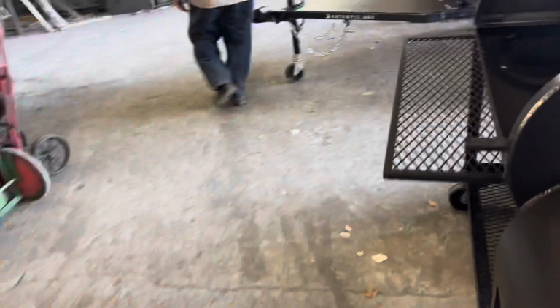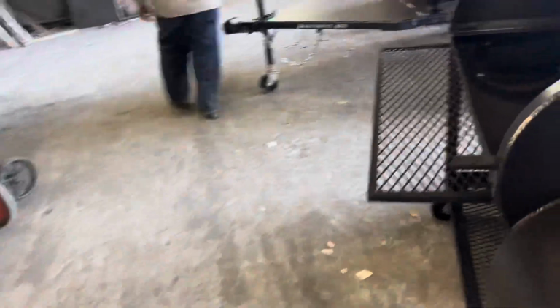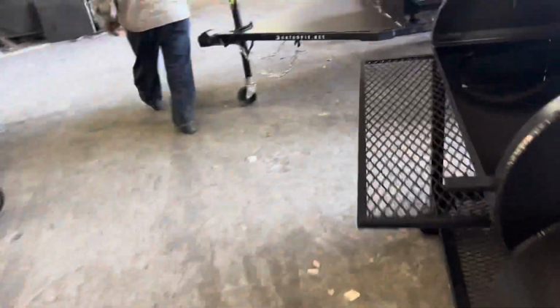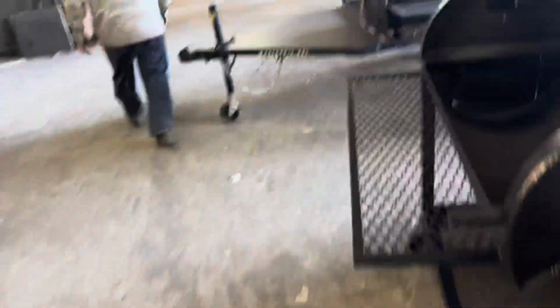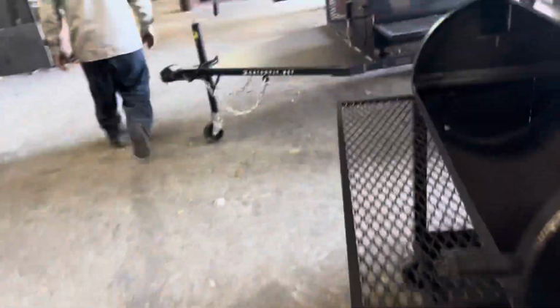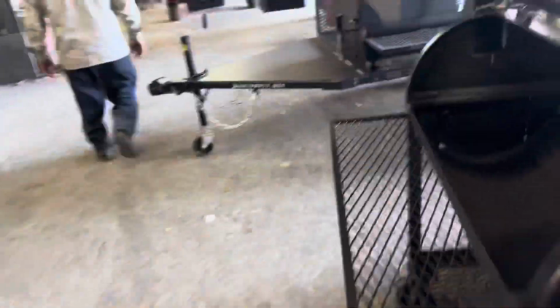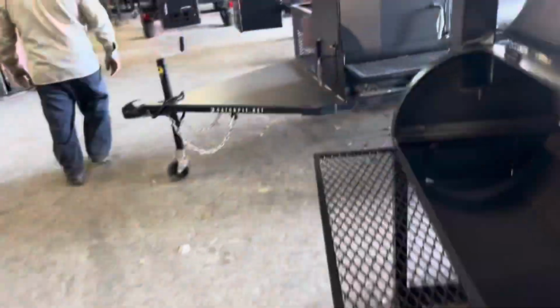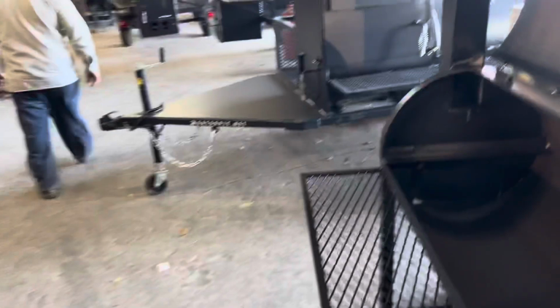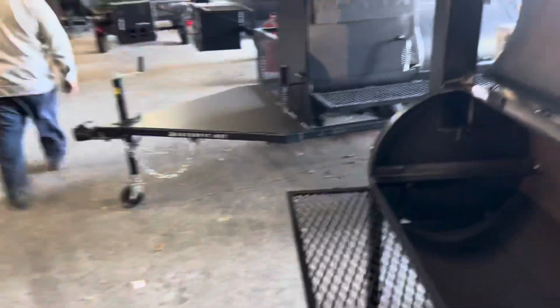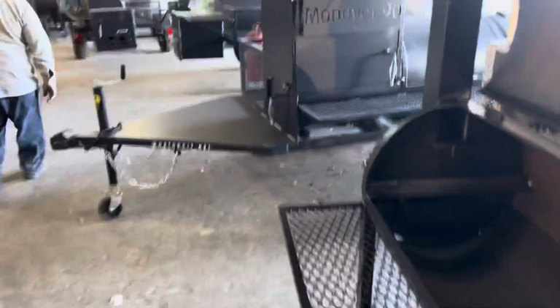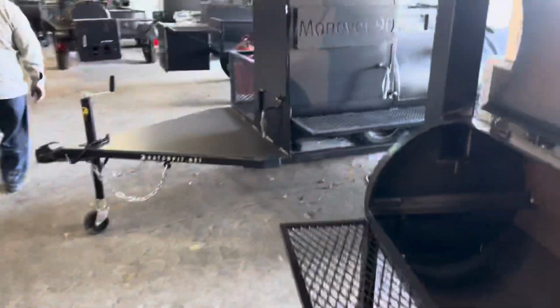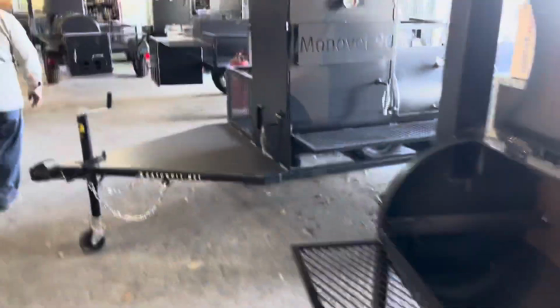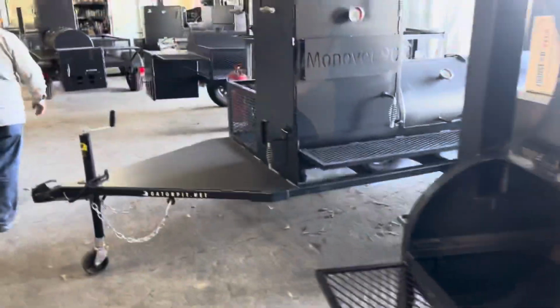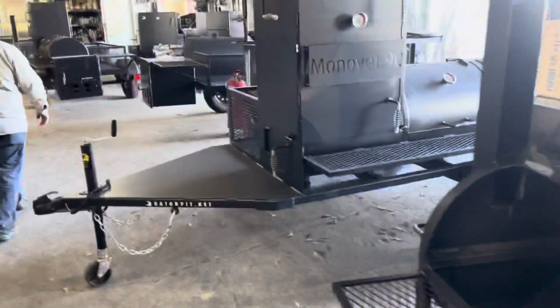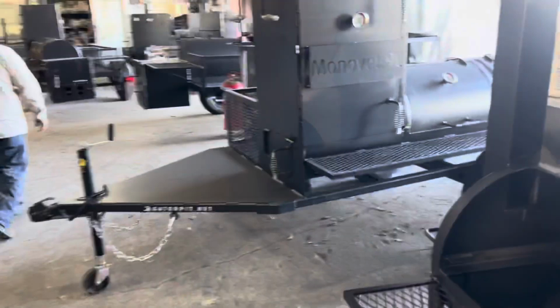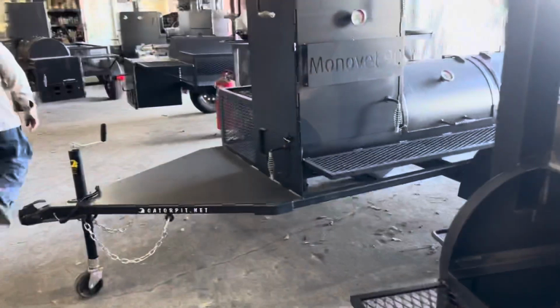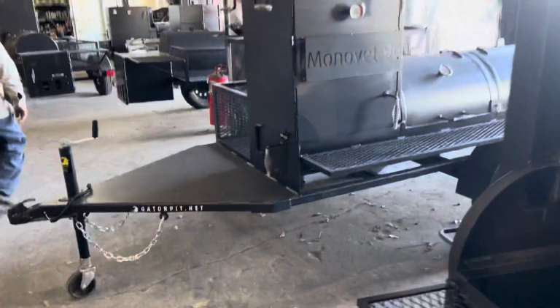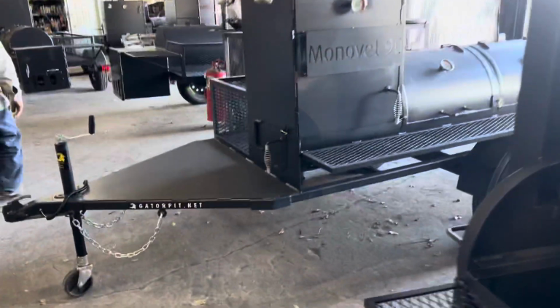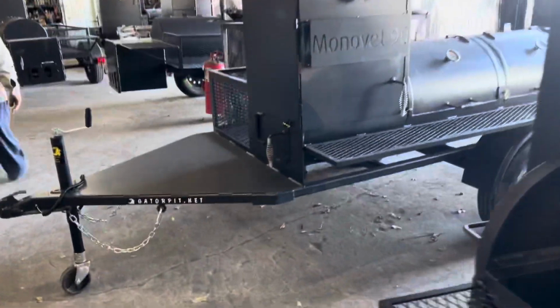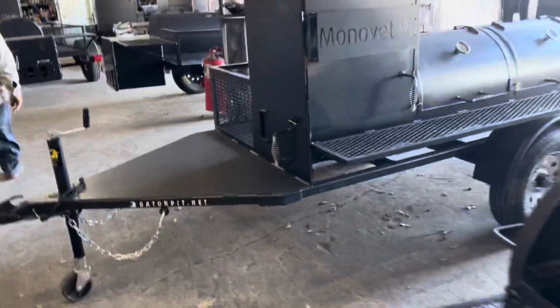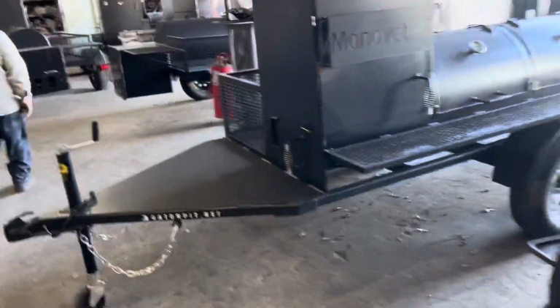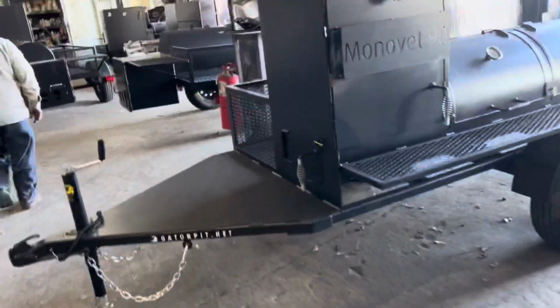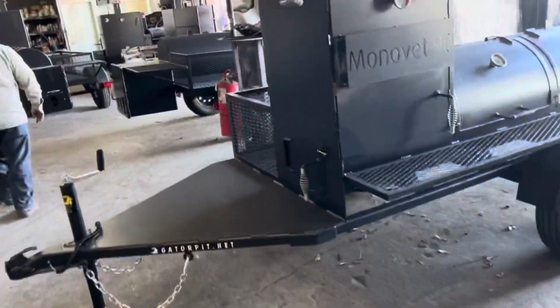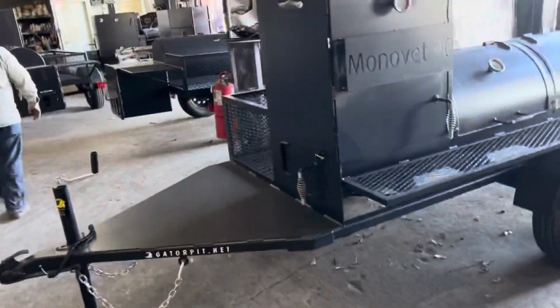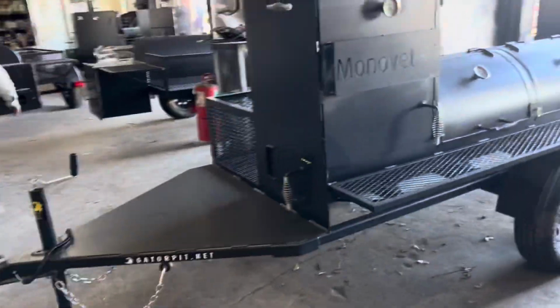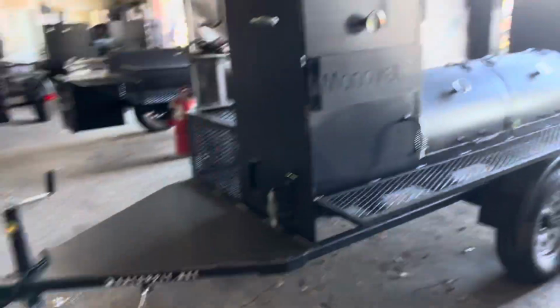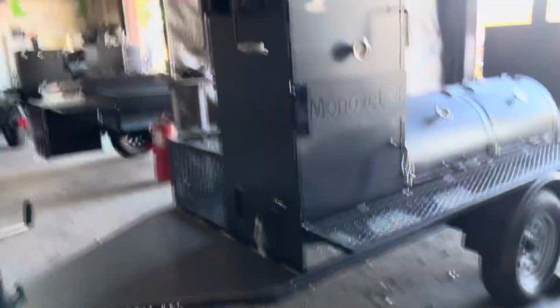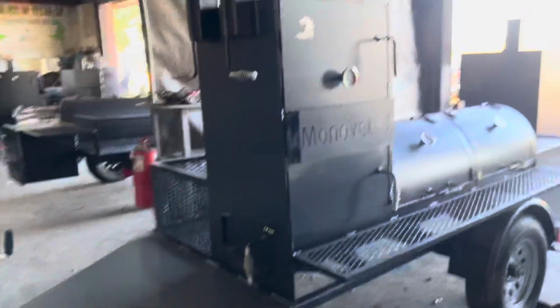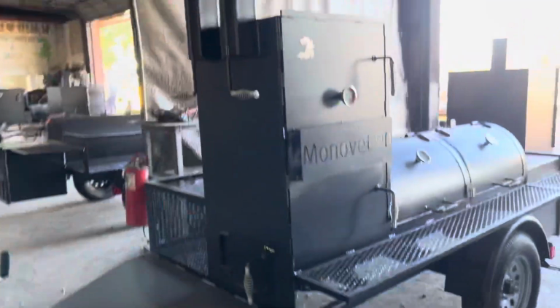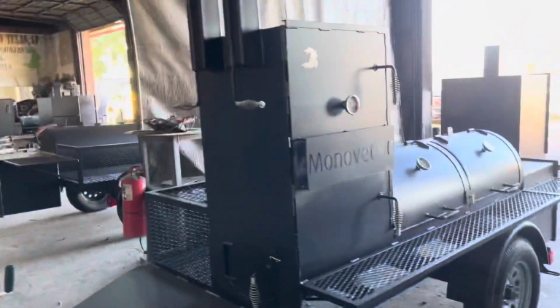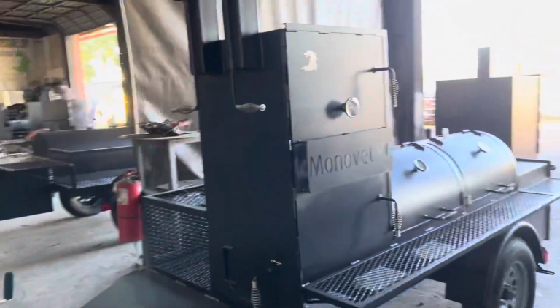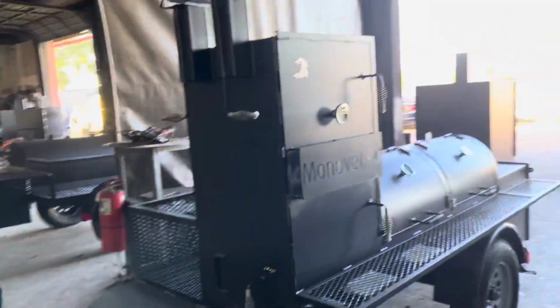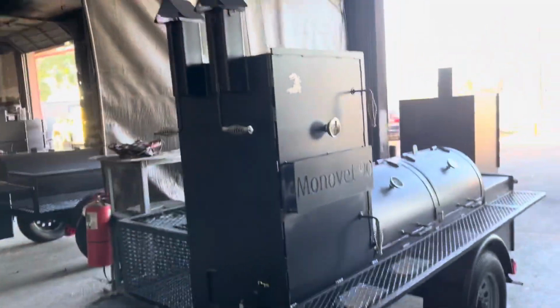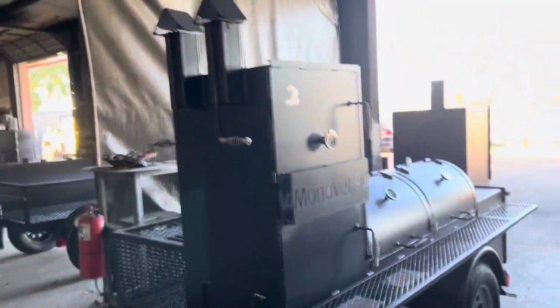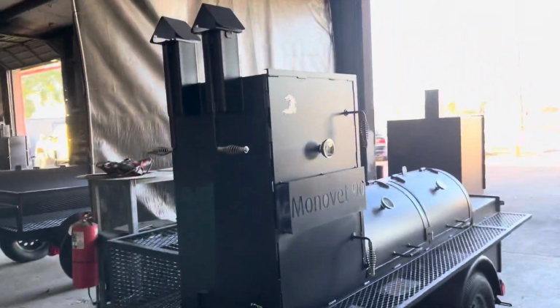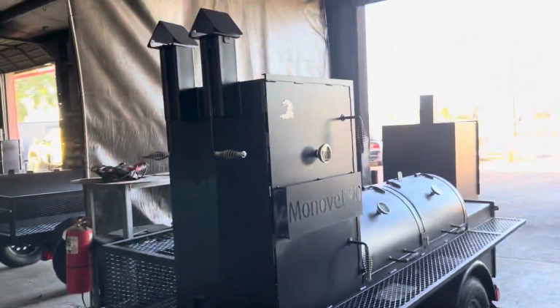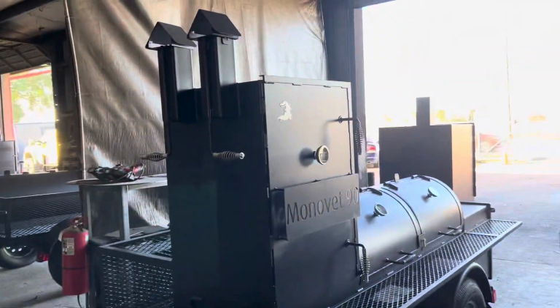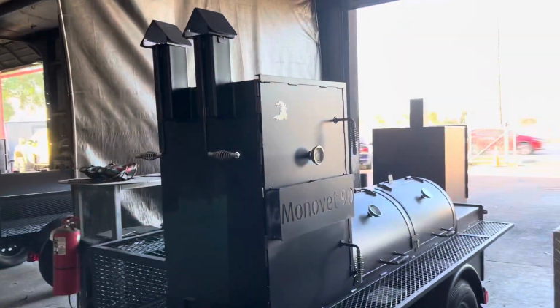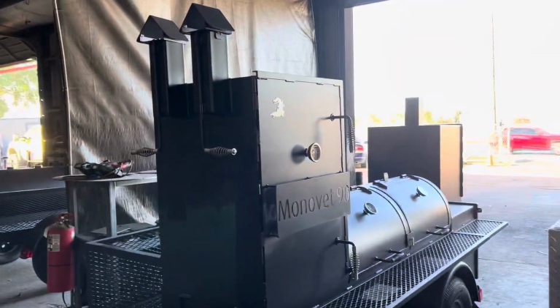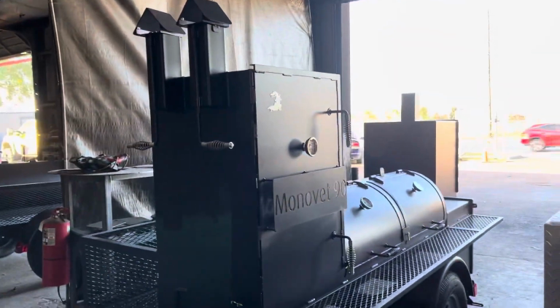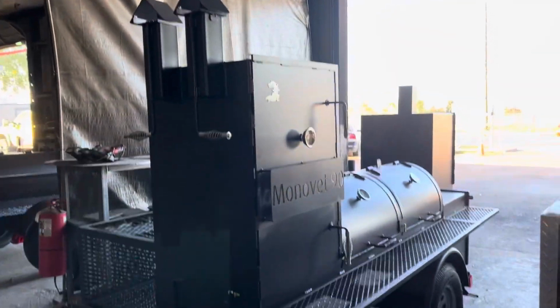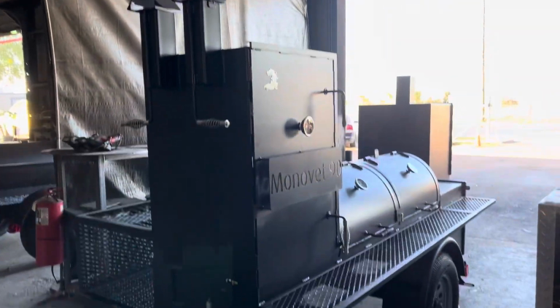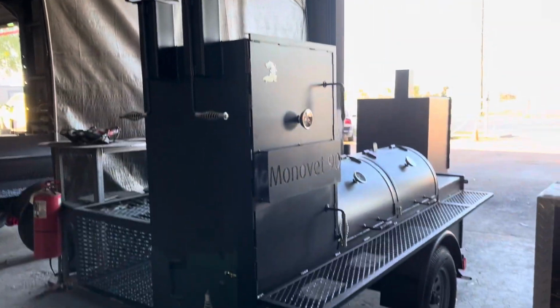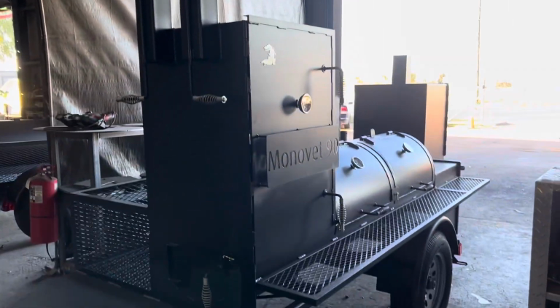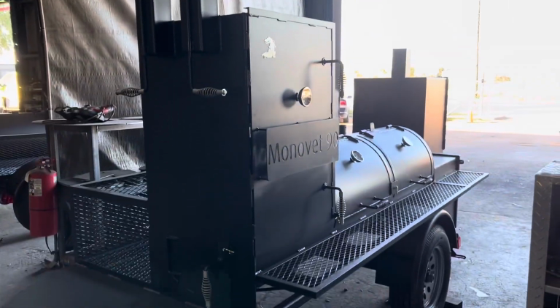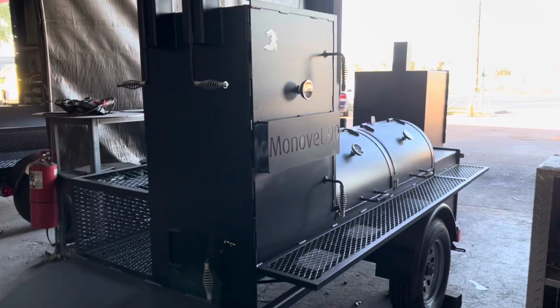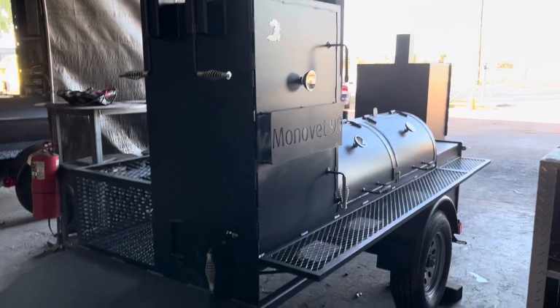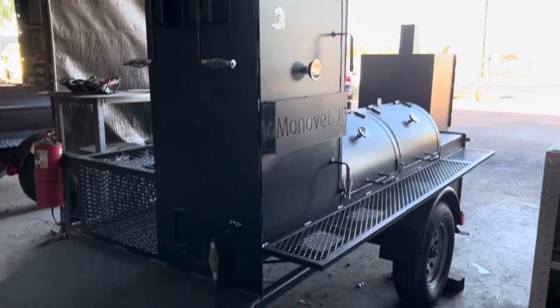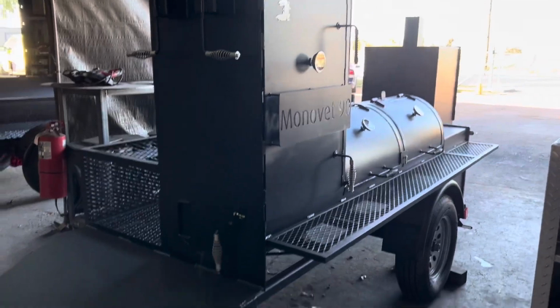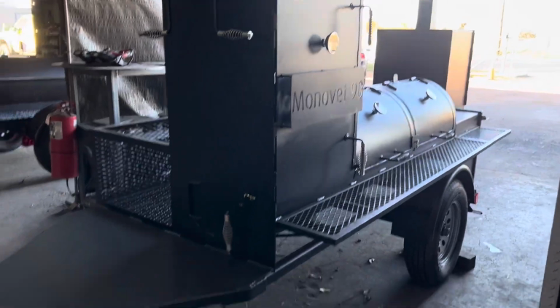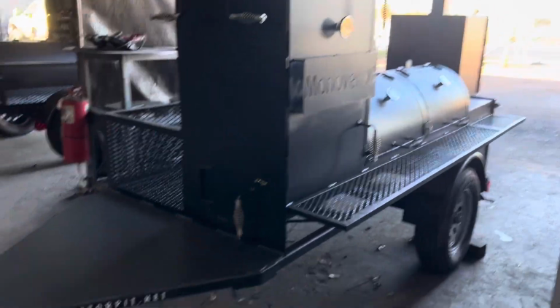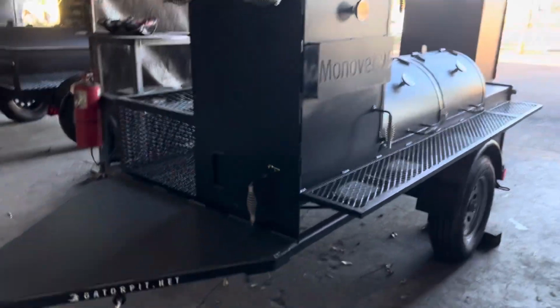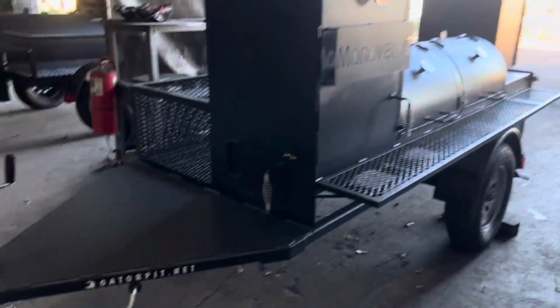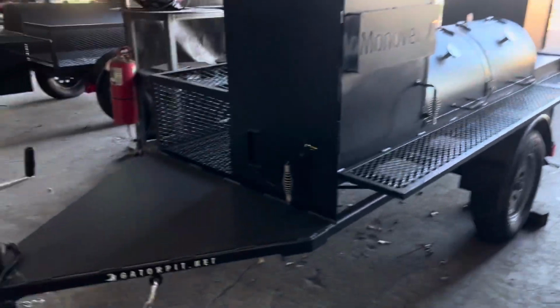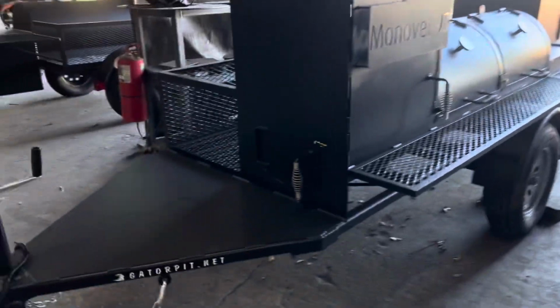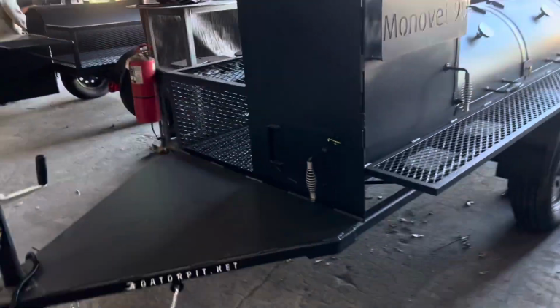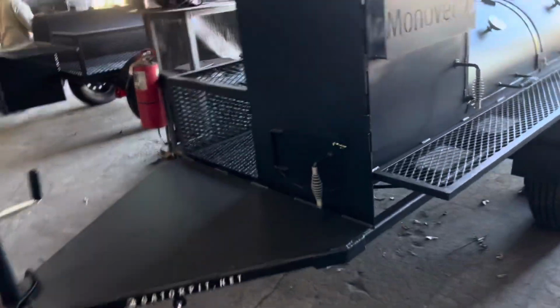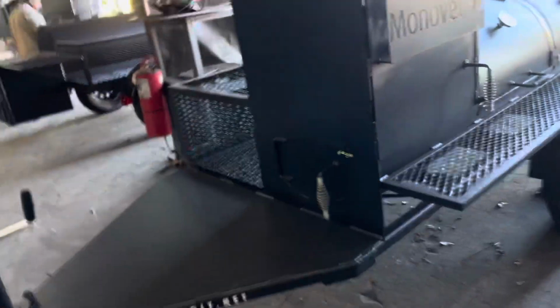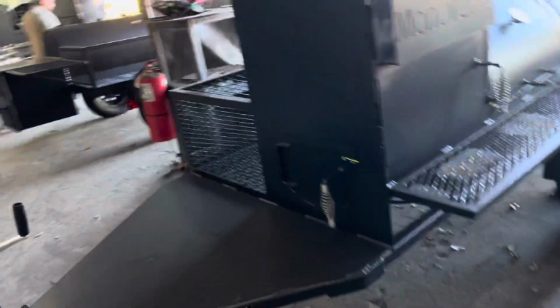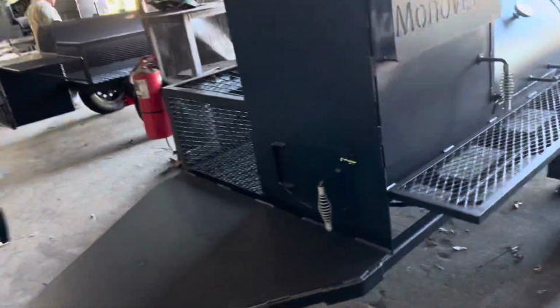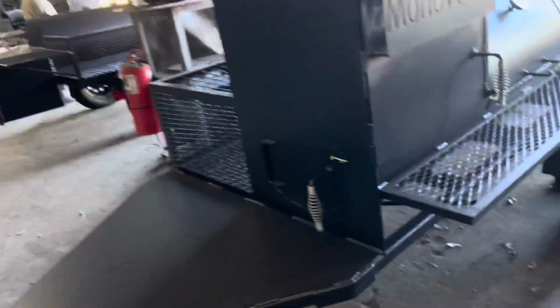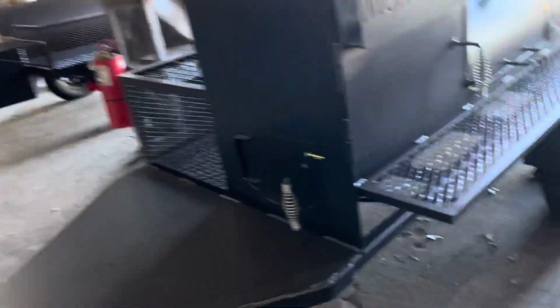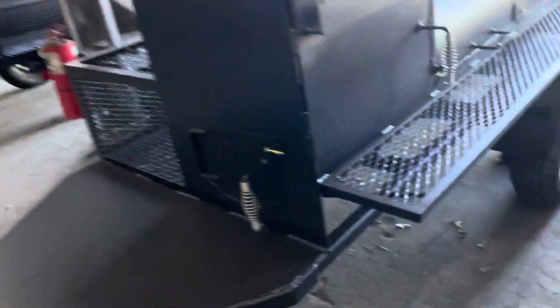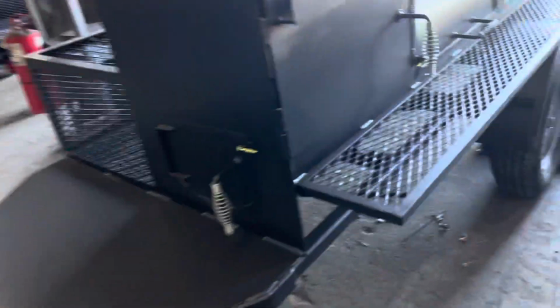But you will not find another rib rack like our Gator Pit rib racks. One time buy, man — one time buy on our rib racks.